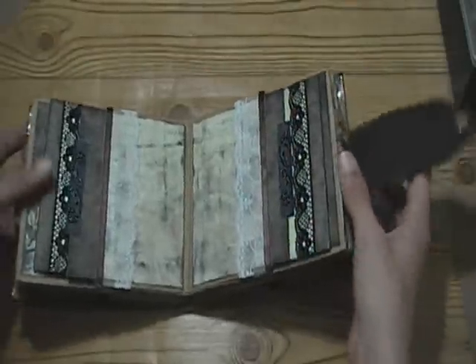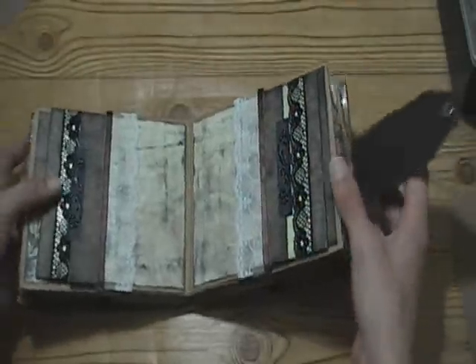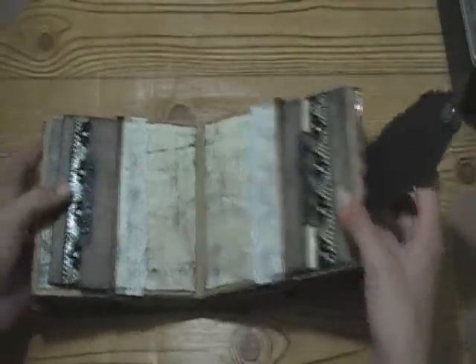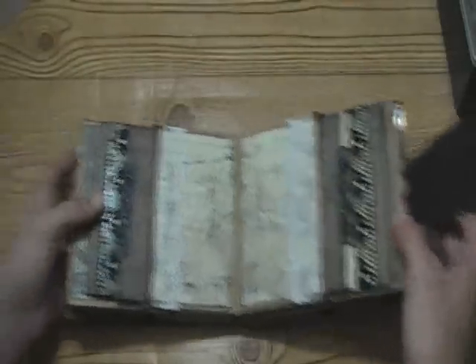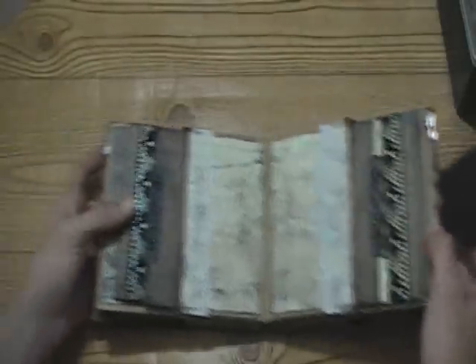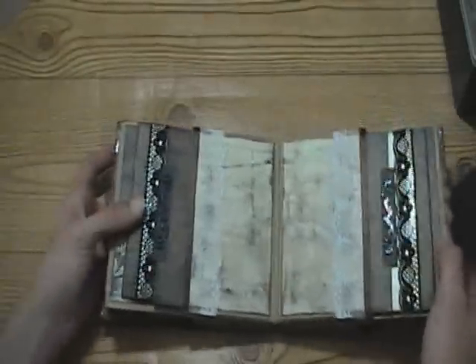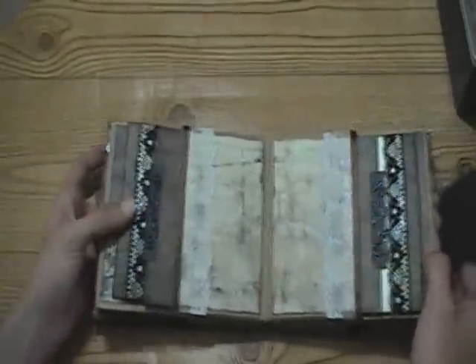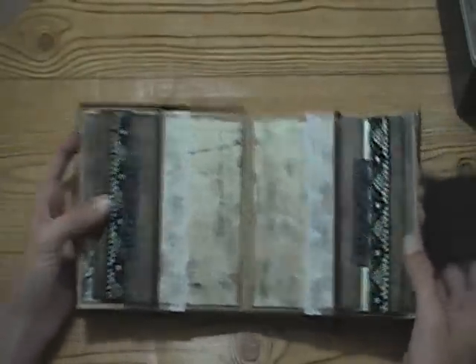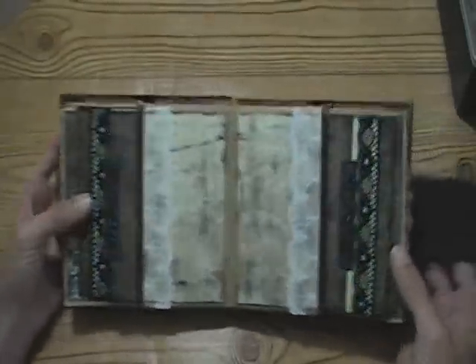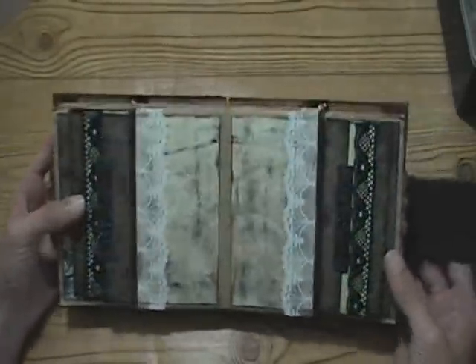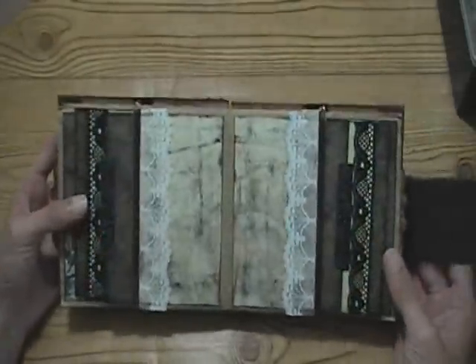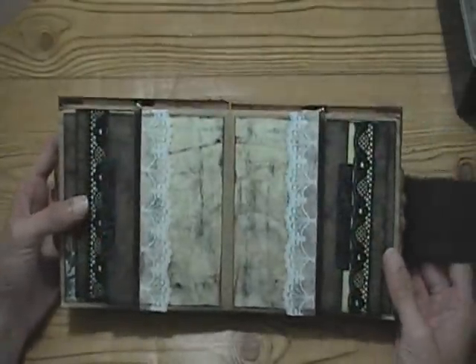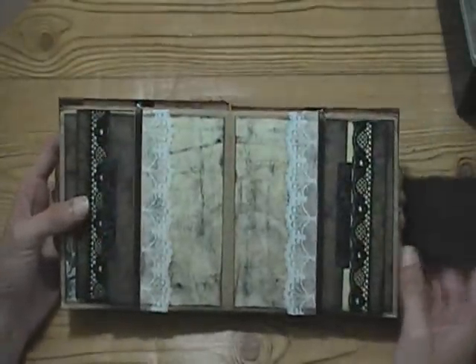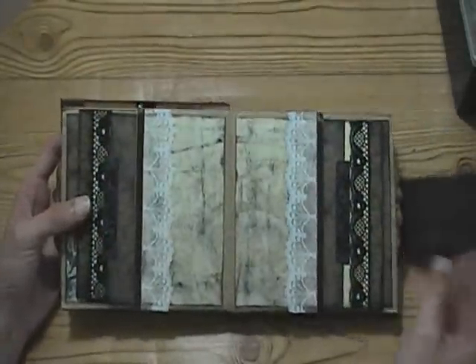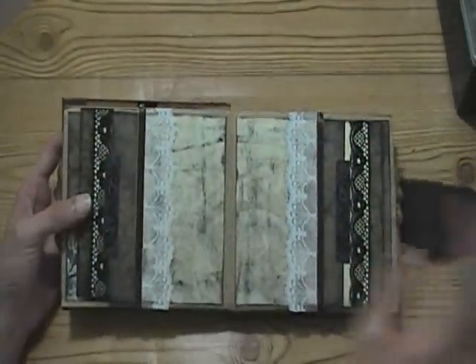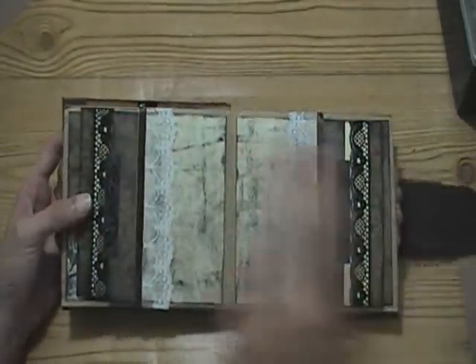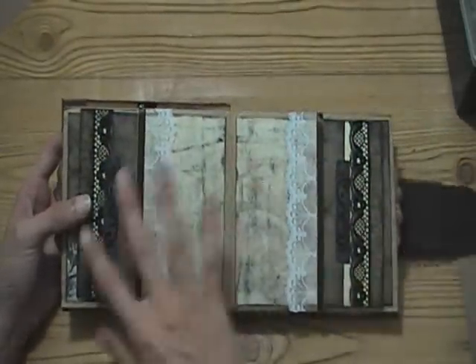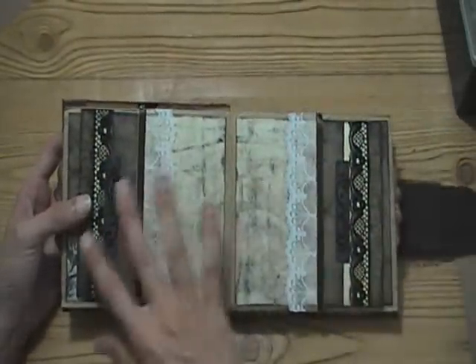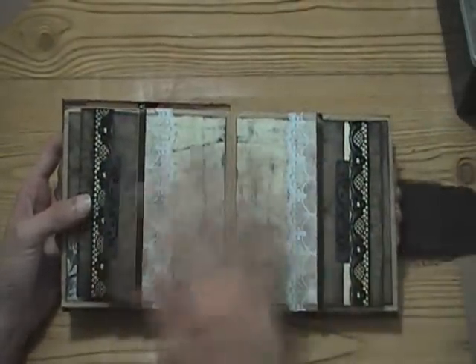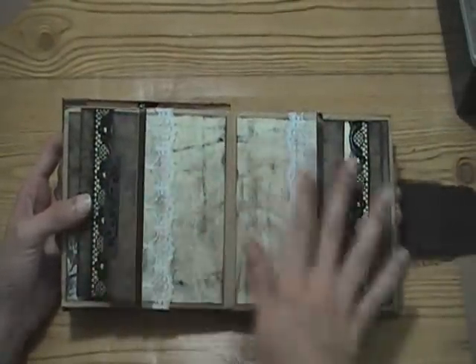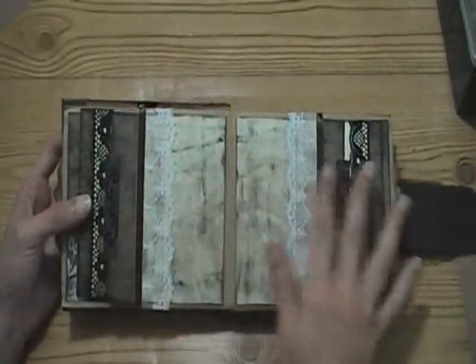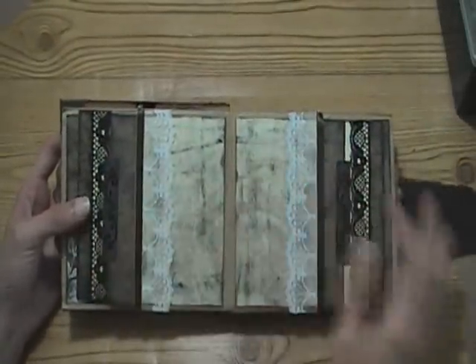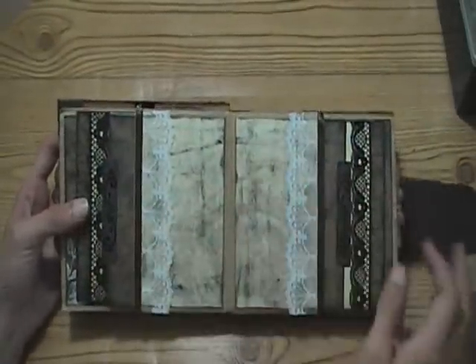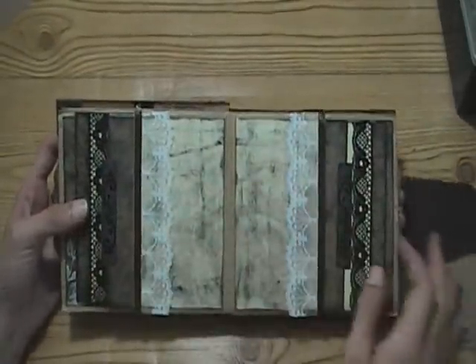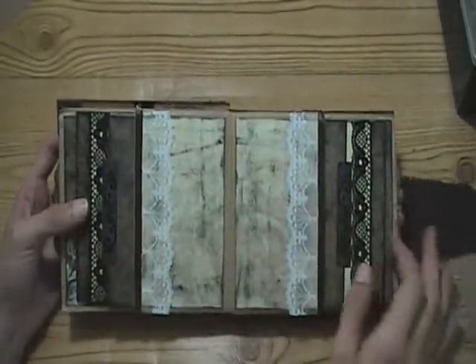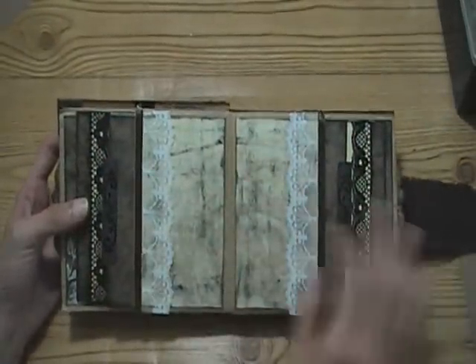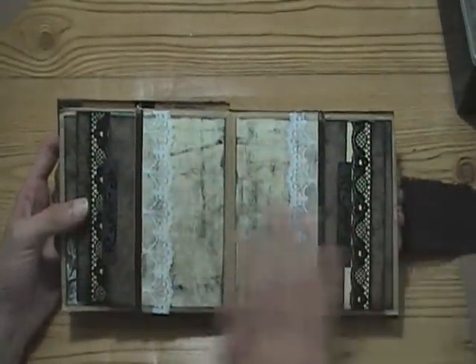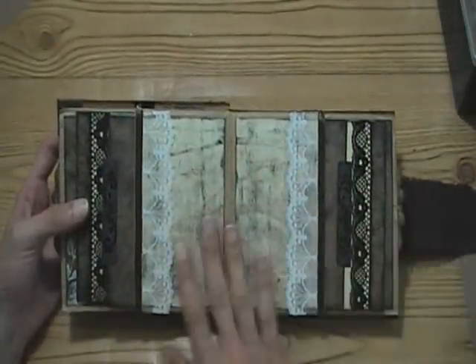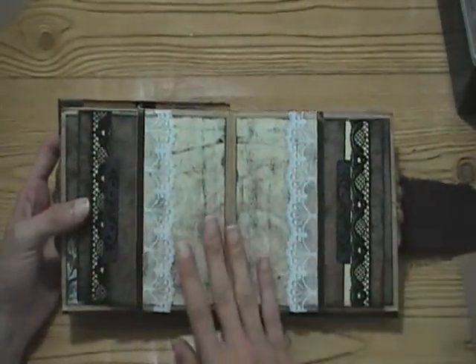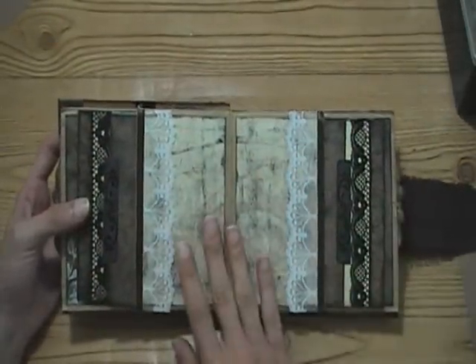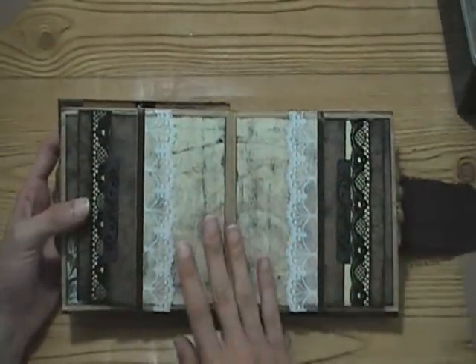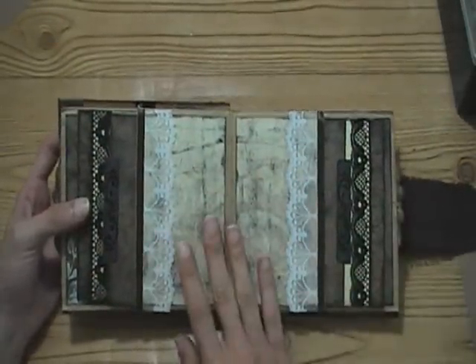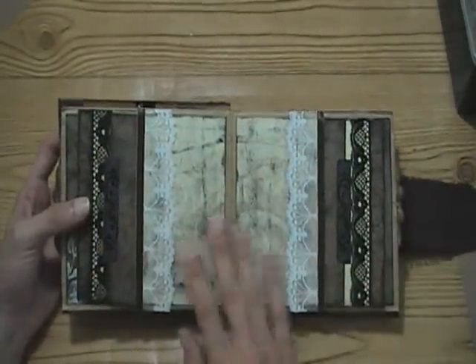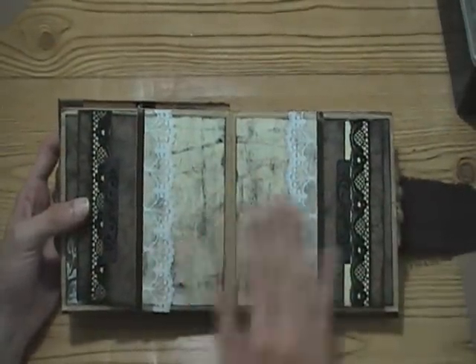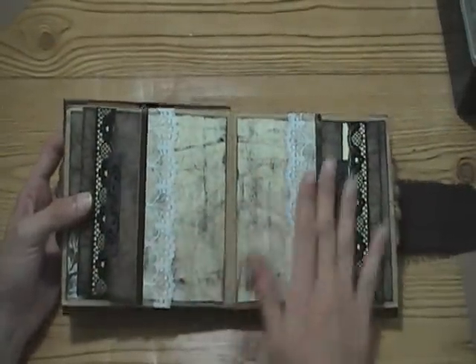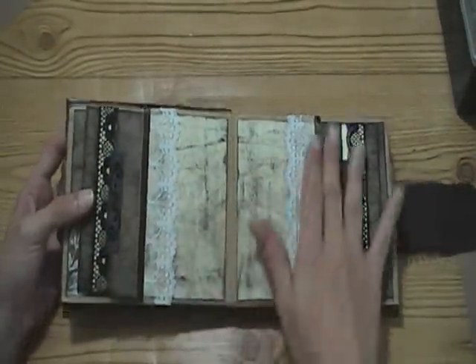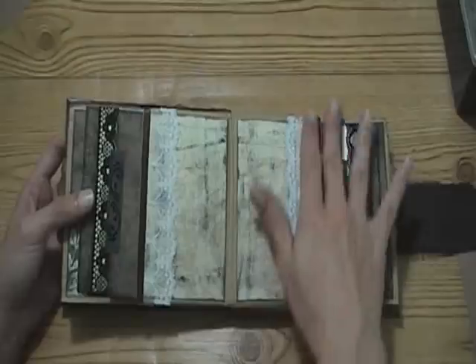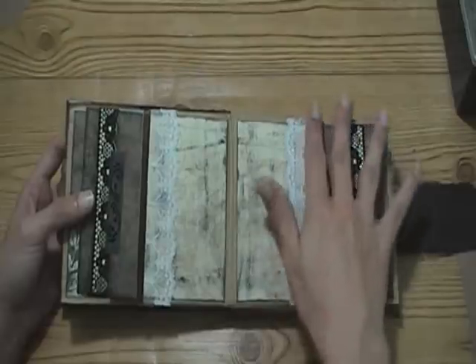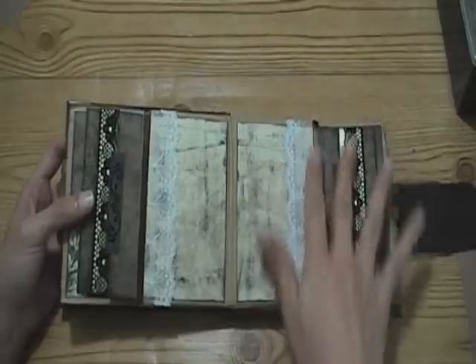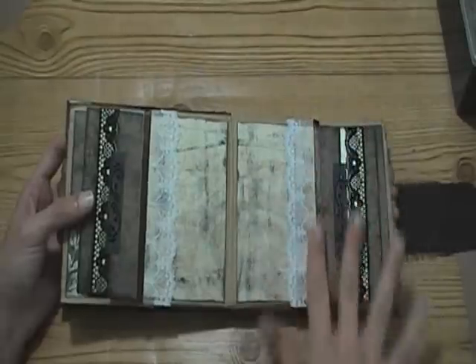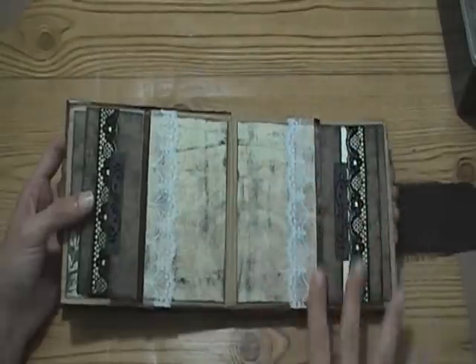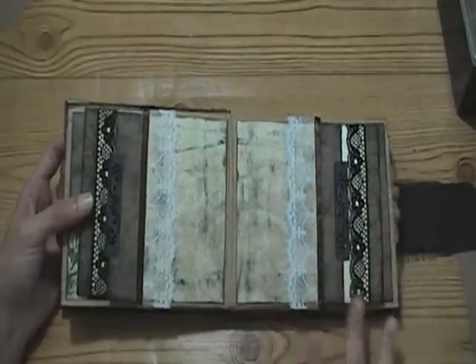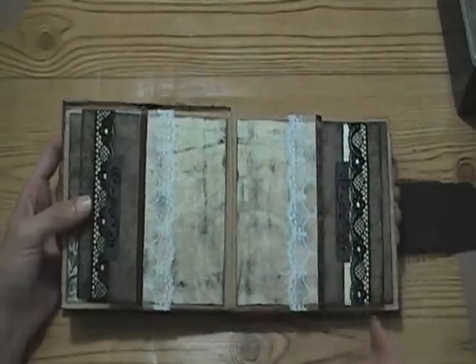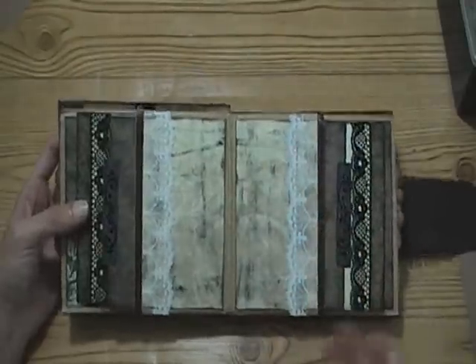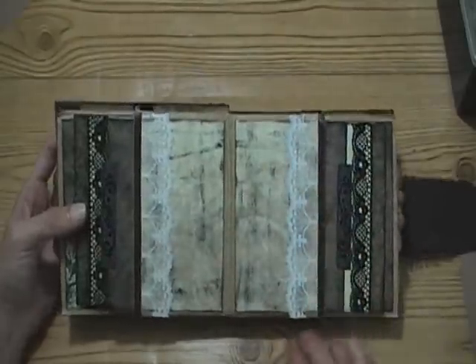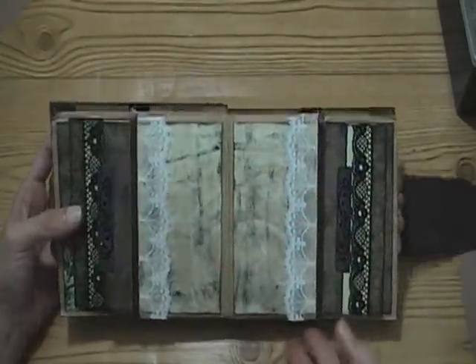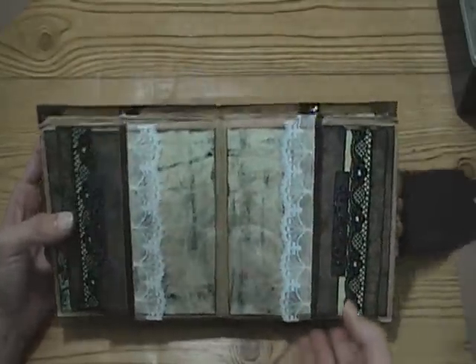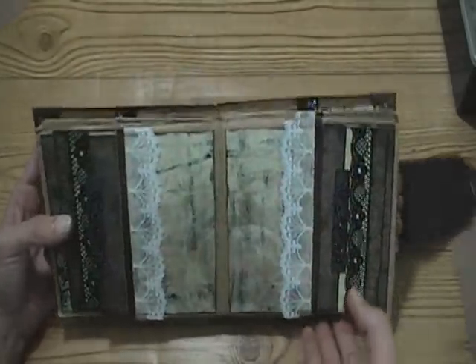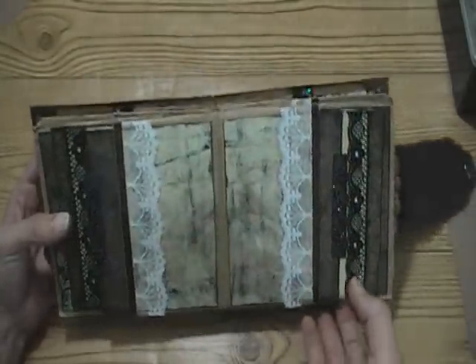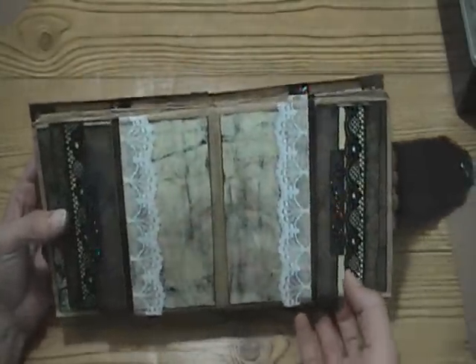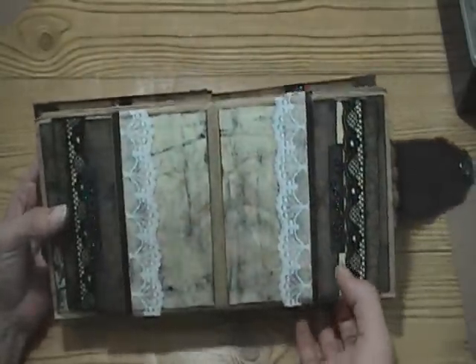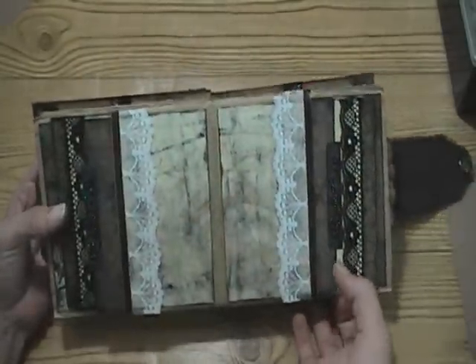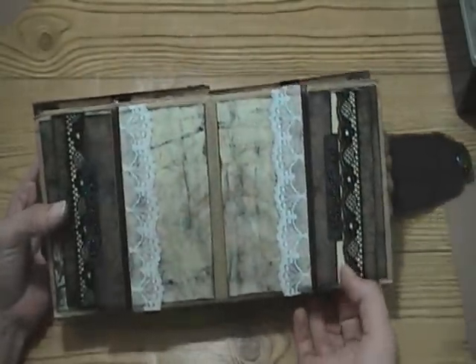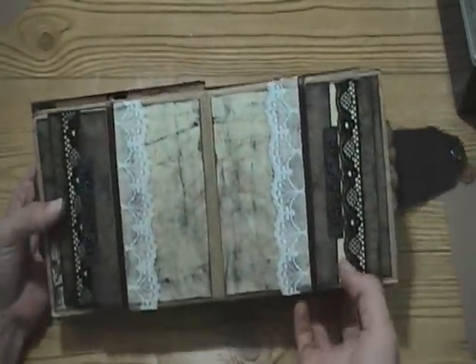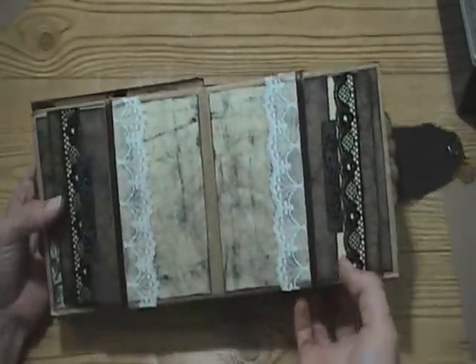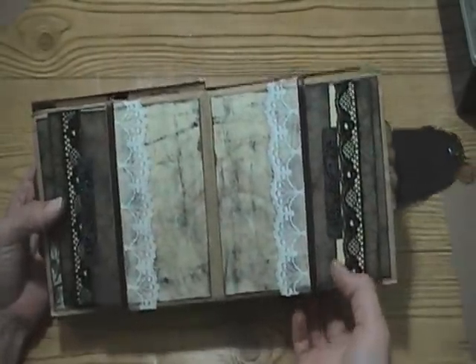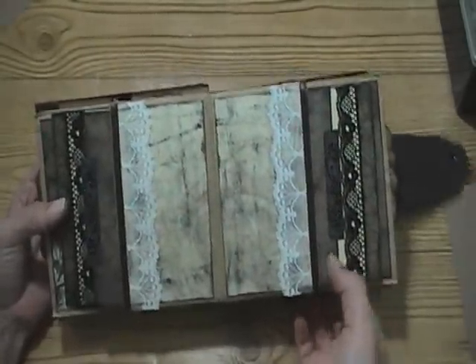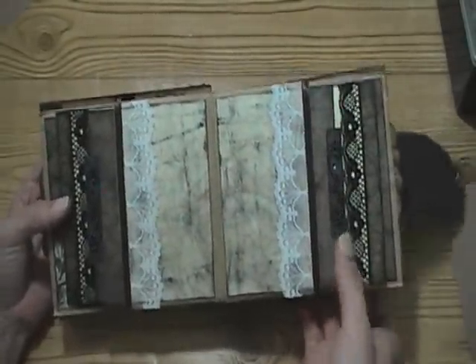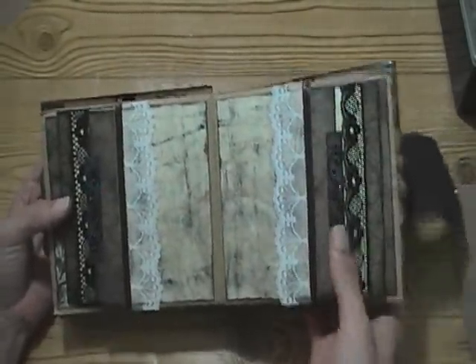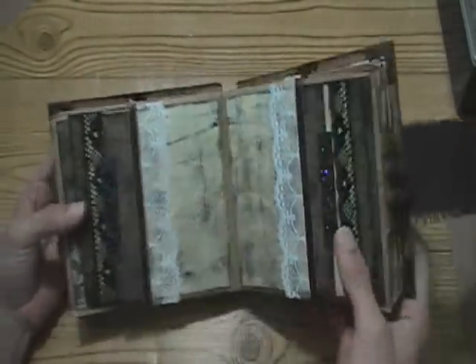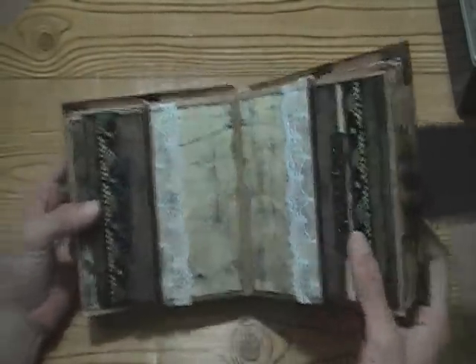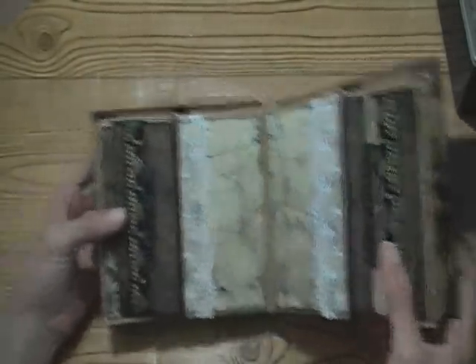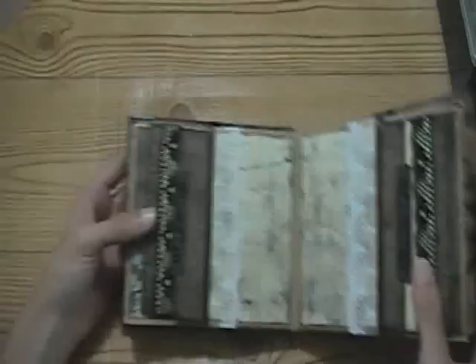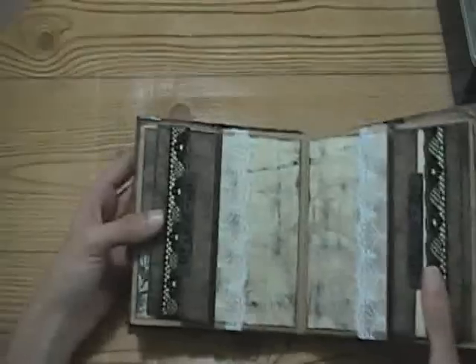So this is the middle, and there's the same on both sides. I think it turned out really cool looking.